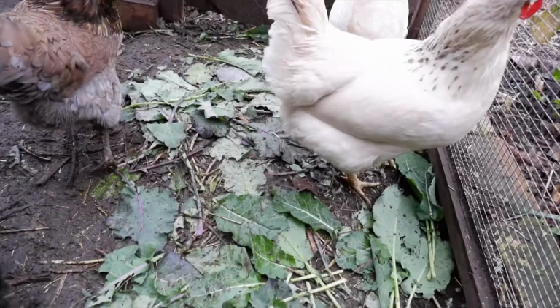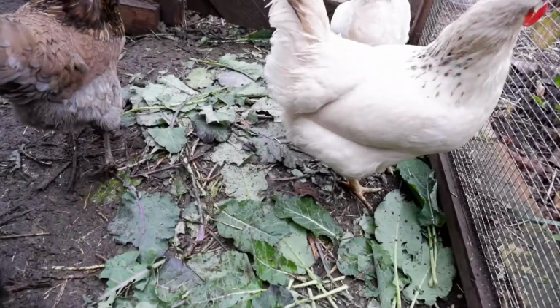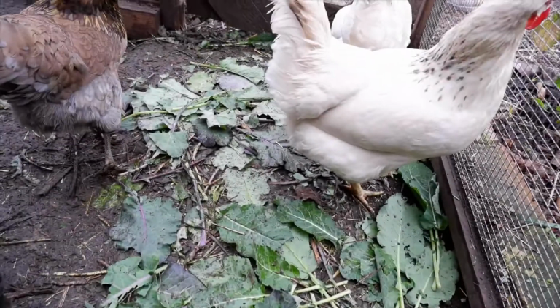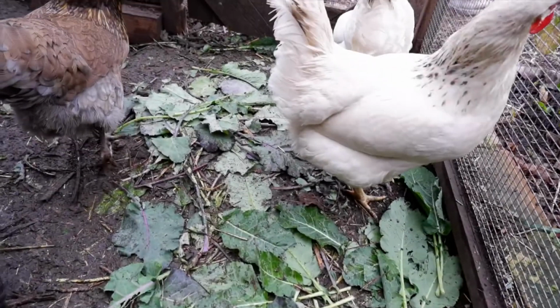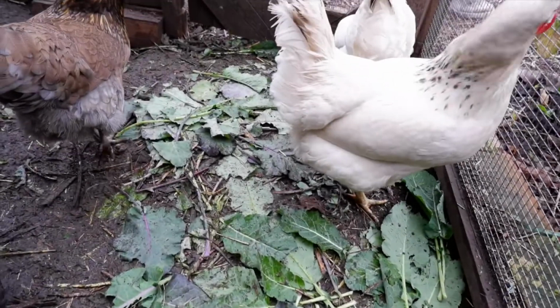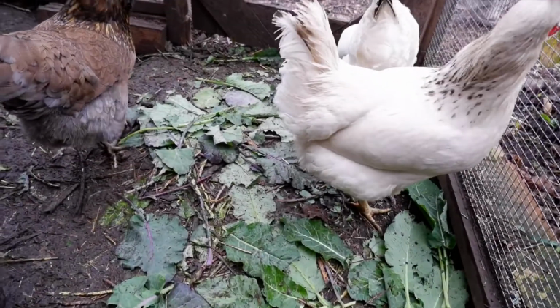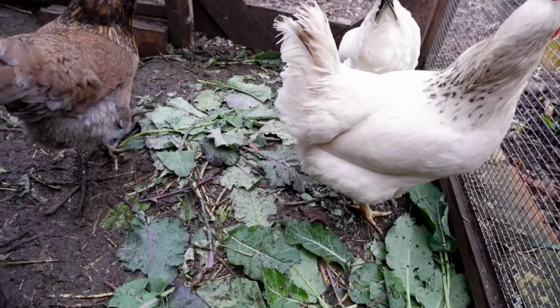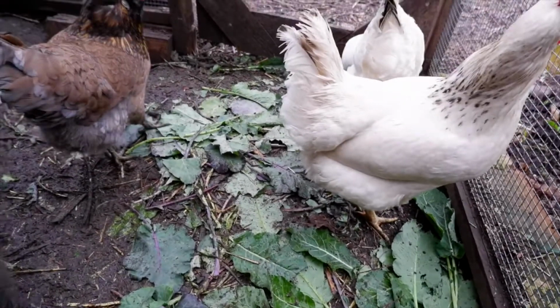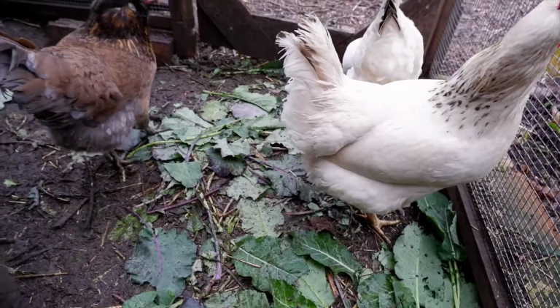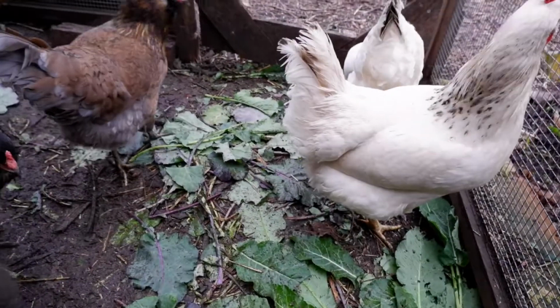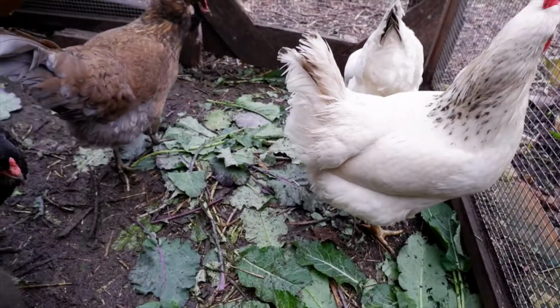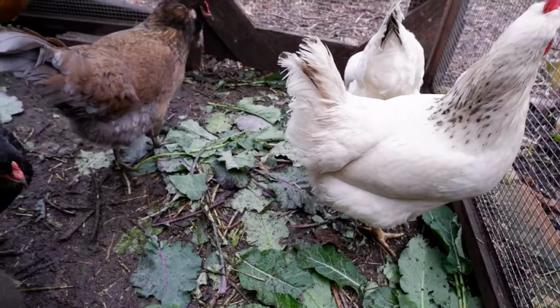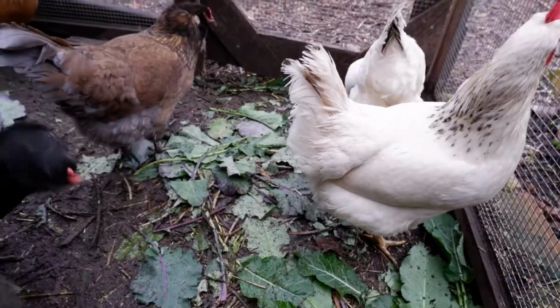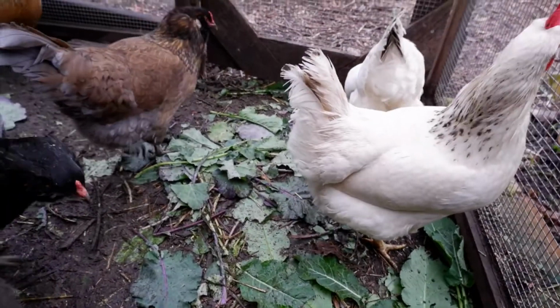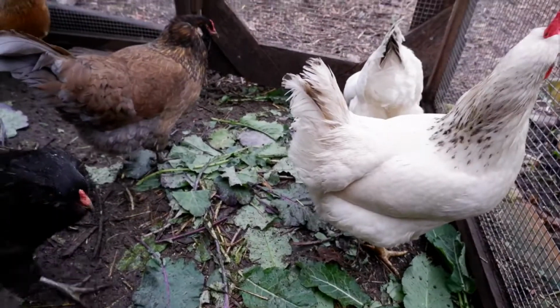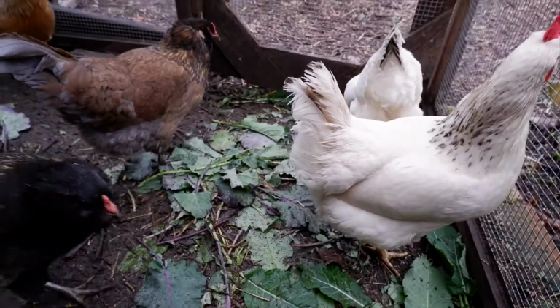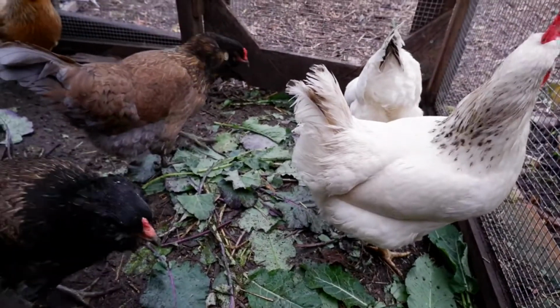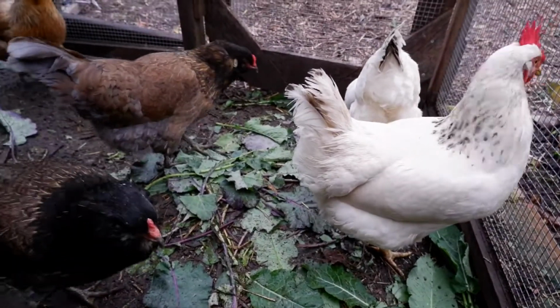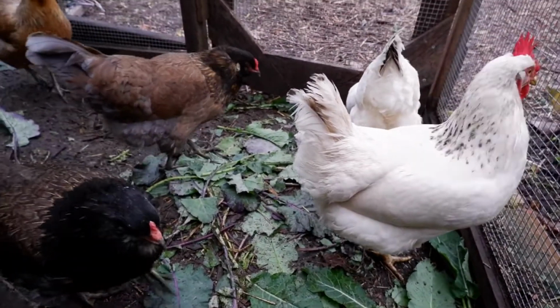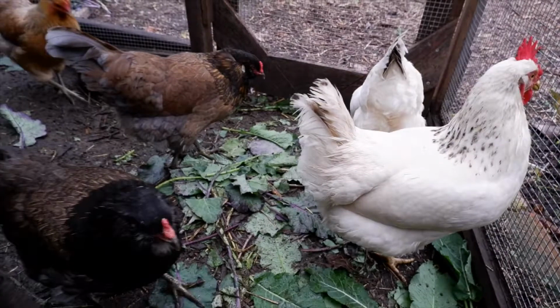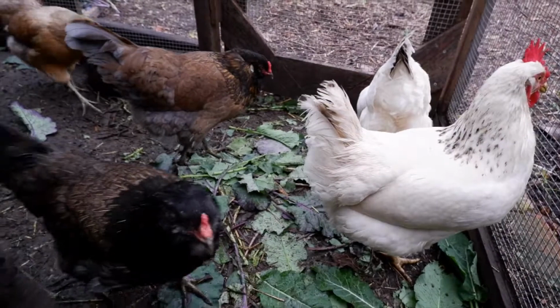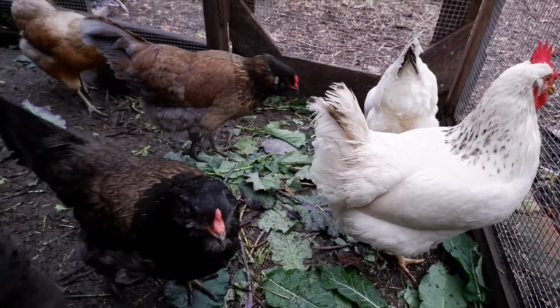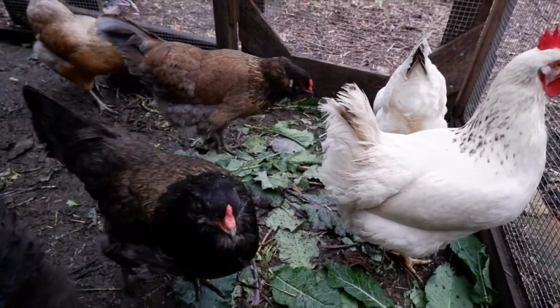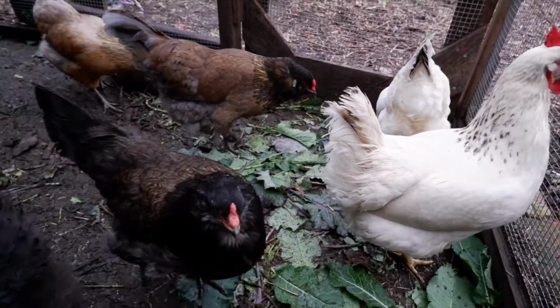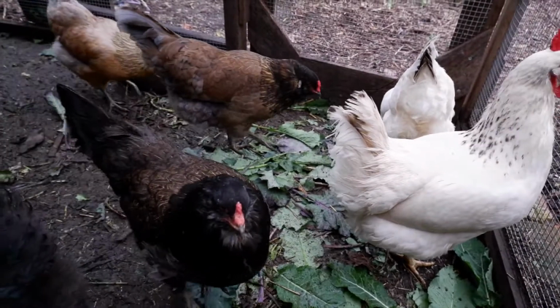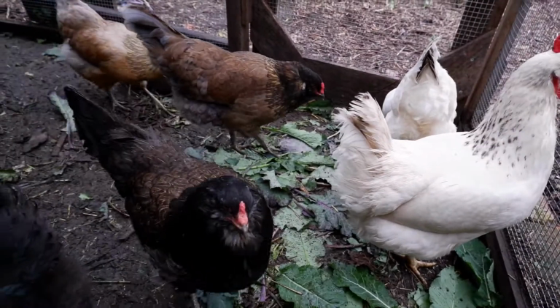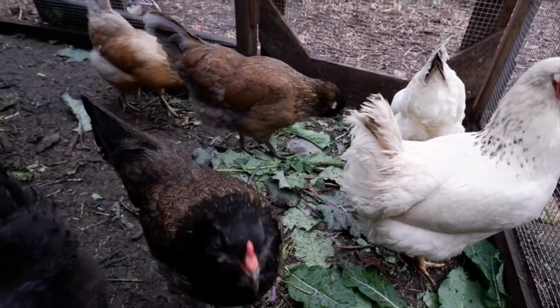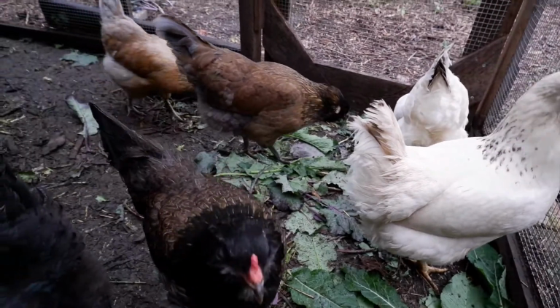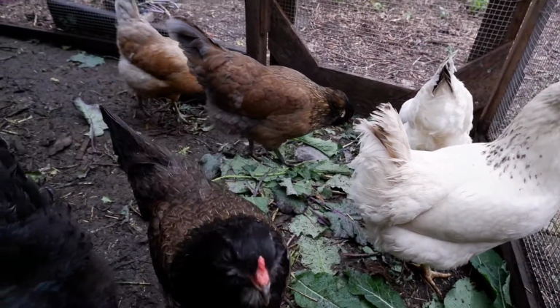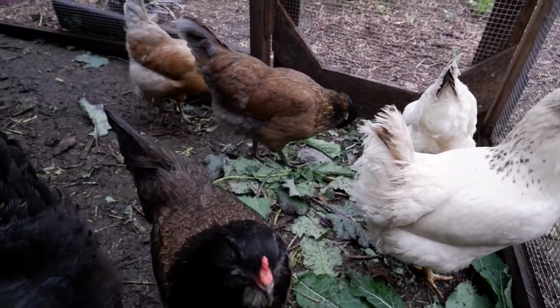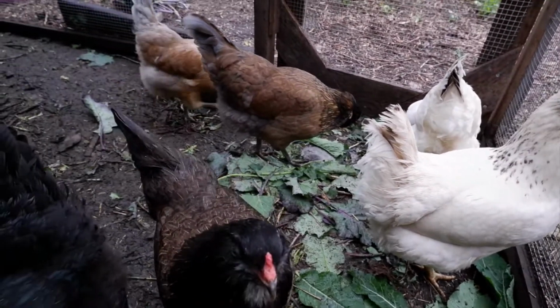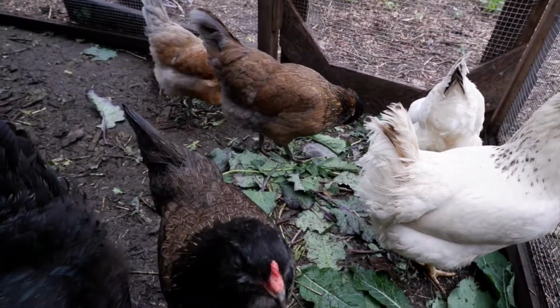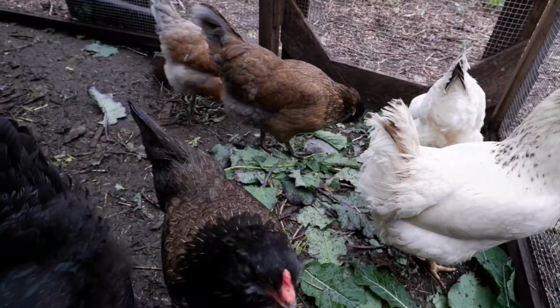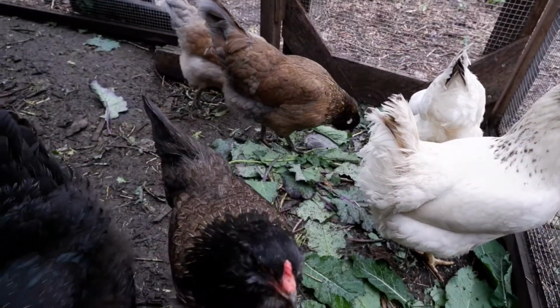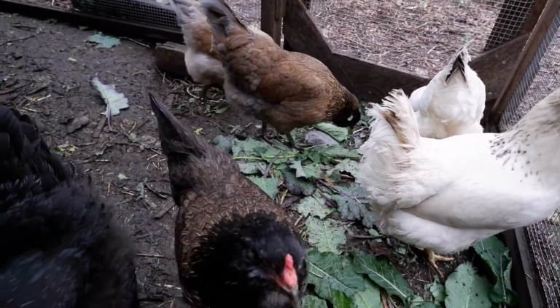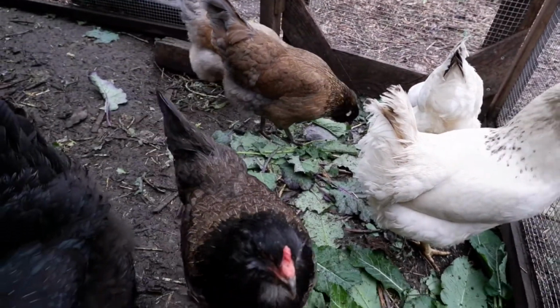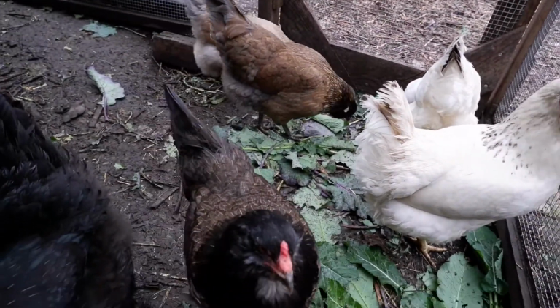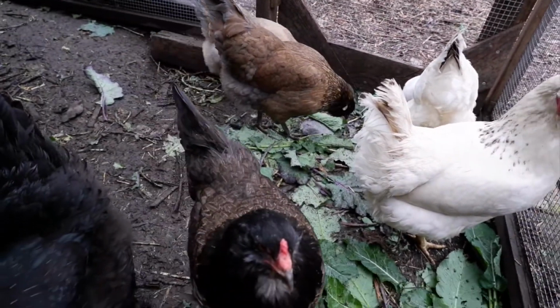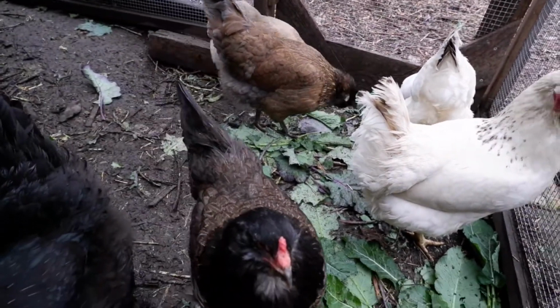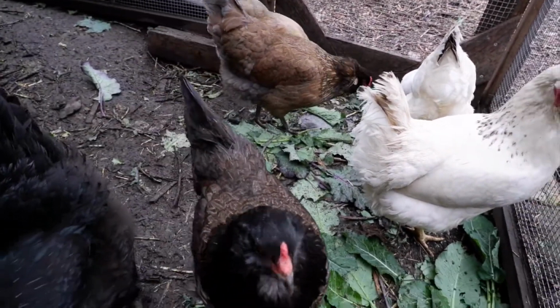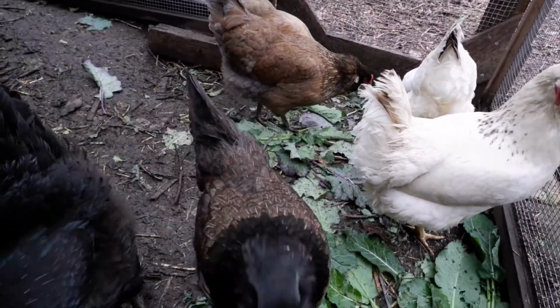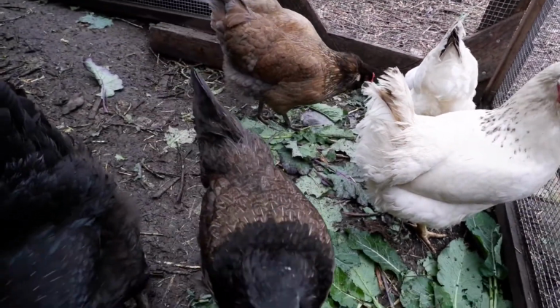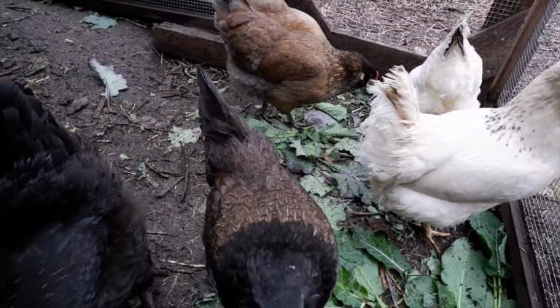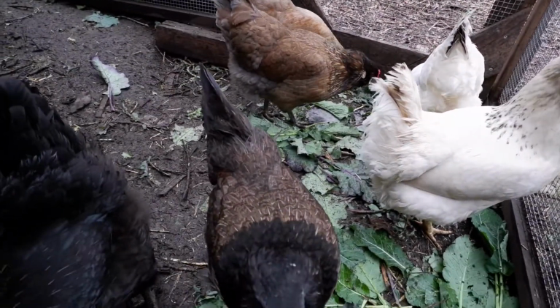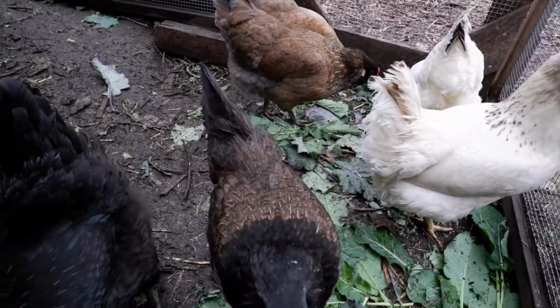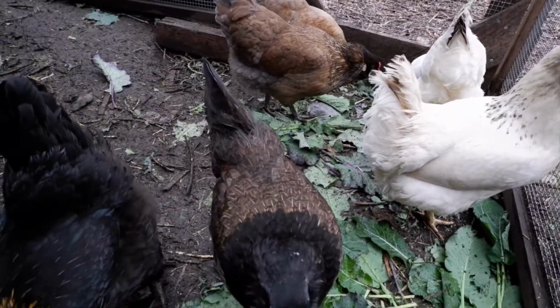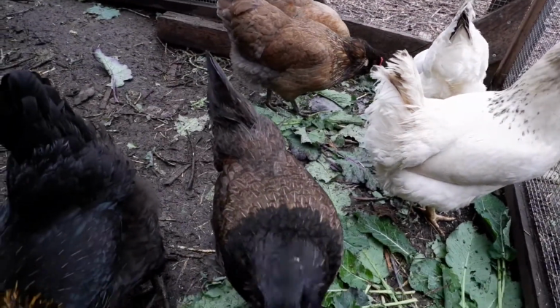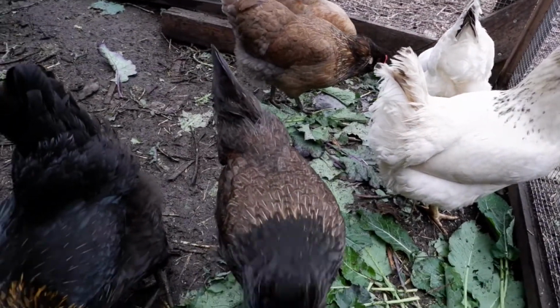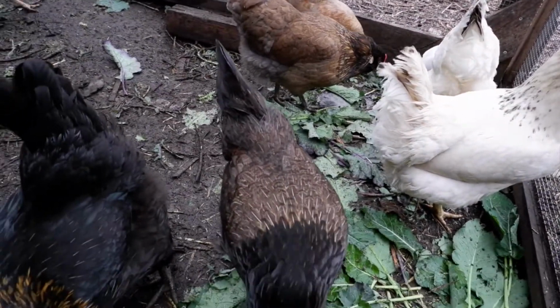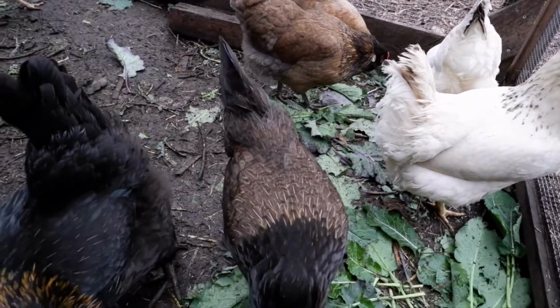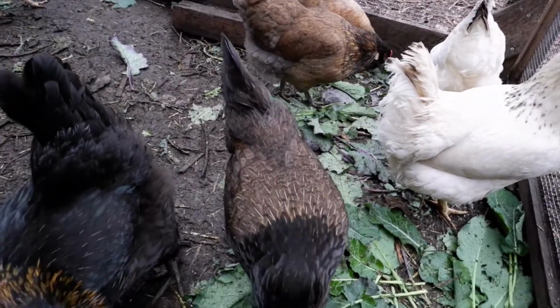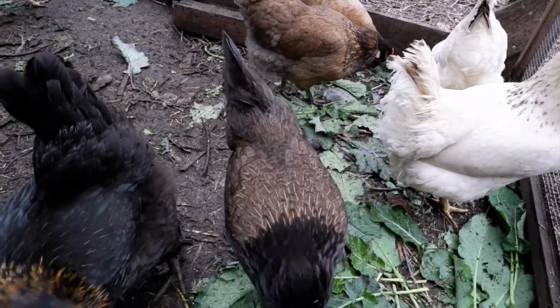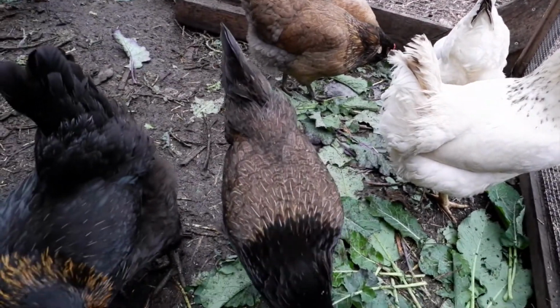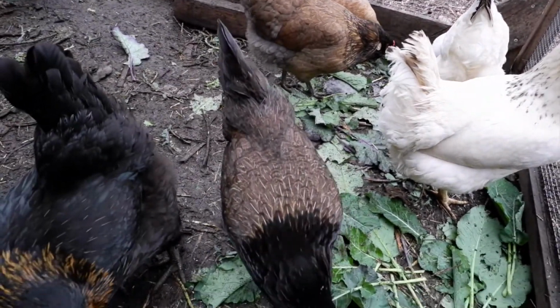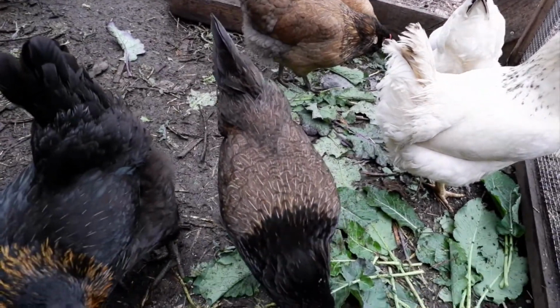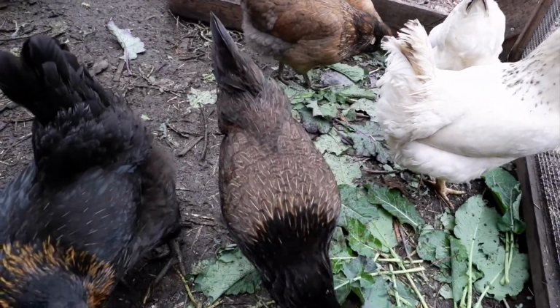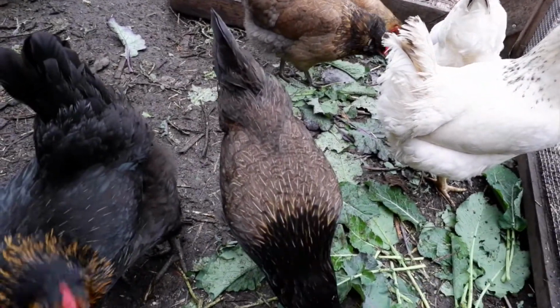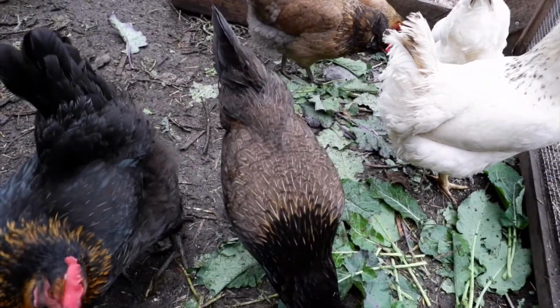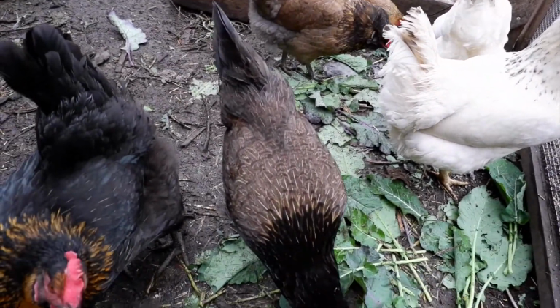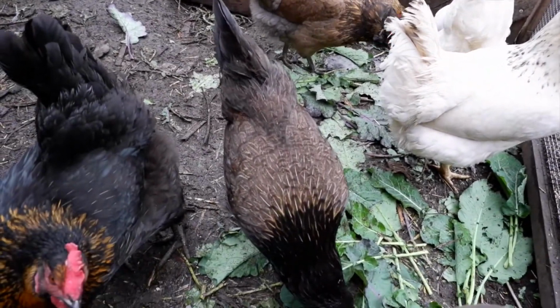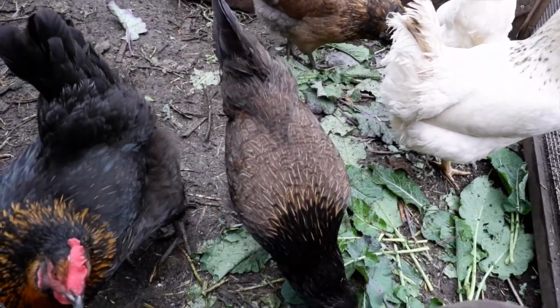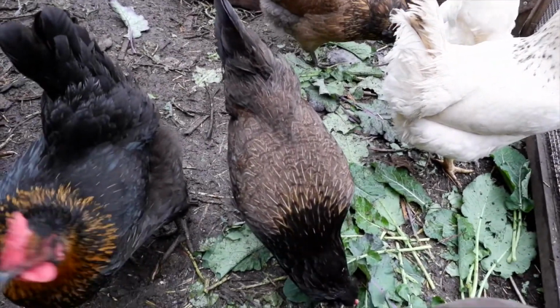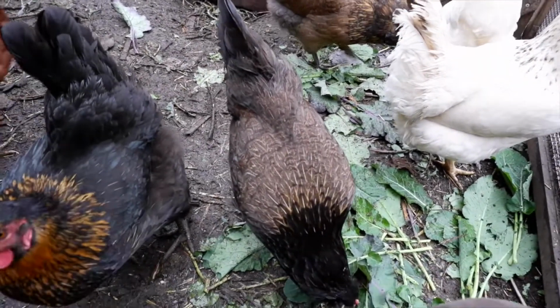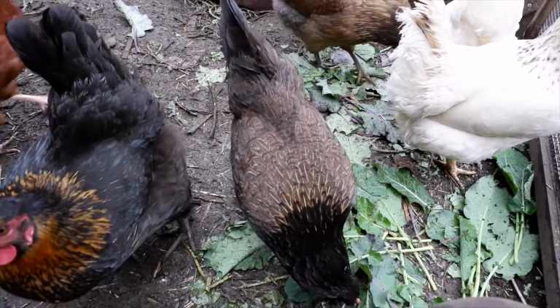Hi, I'm Sequoia with Project Tree Collard in Berkeley, California. I'm in the chick coop today to talk about the chickens and feeding them greens efficiently.